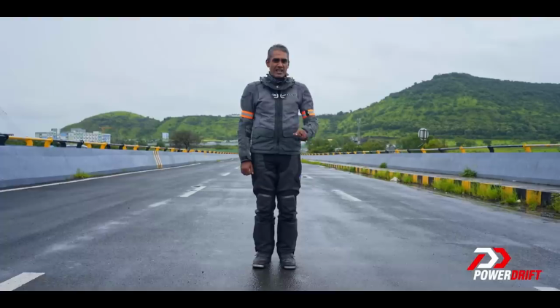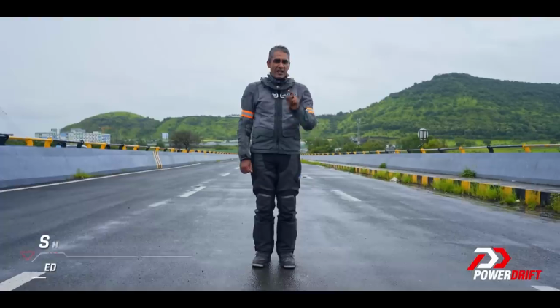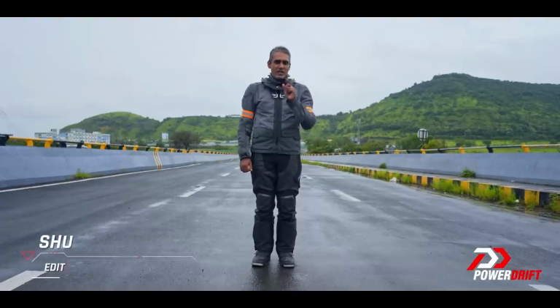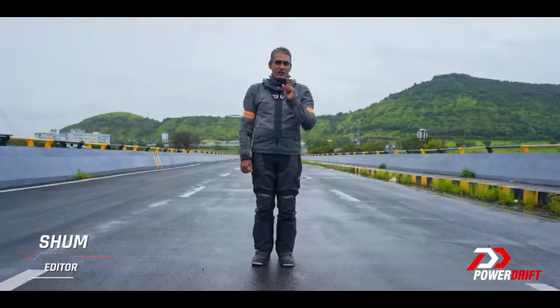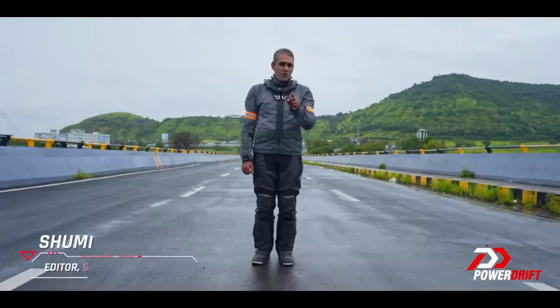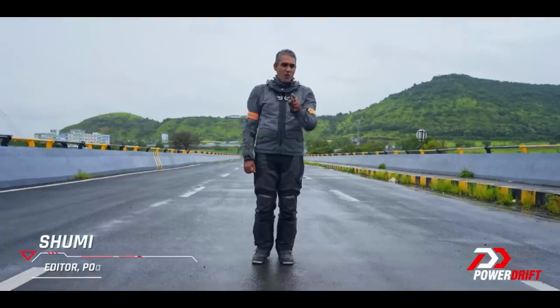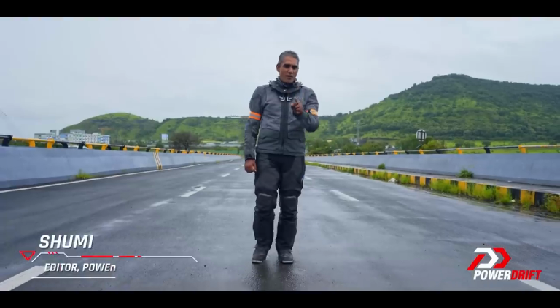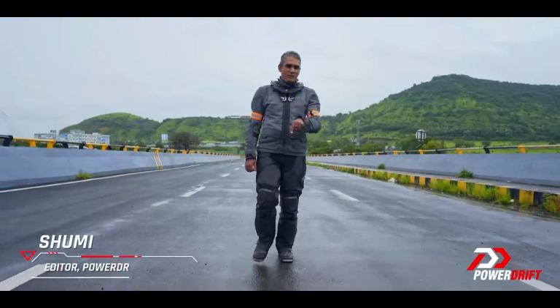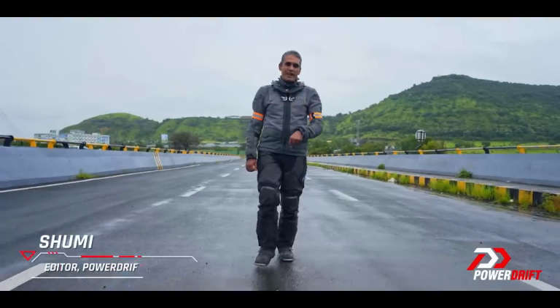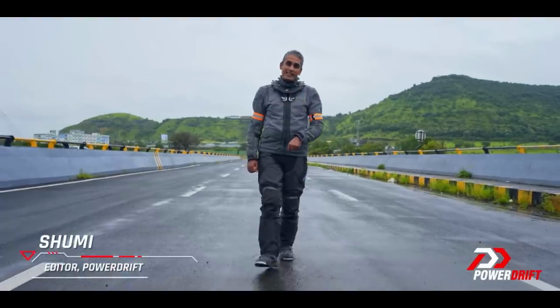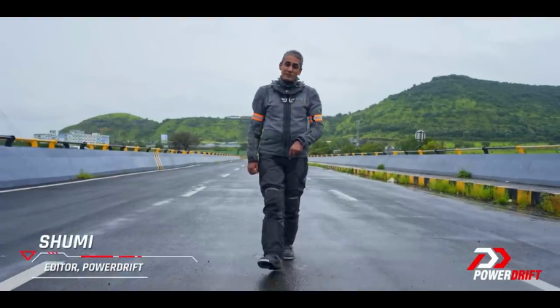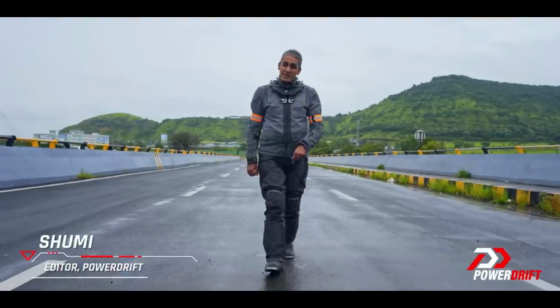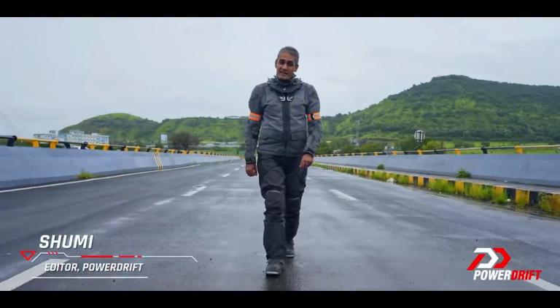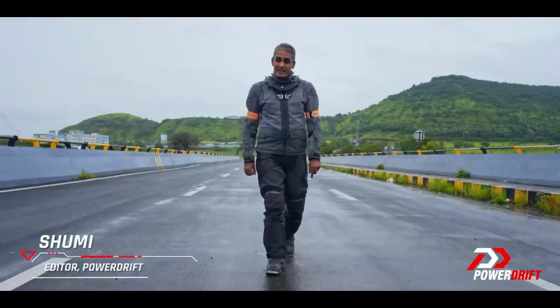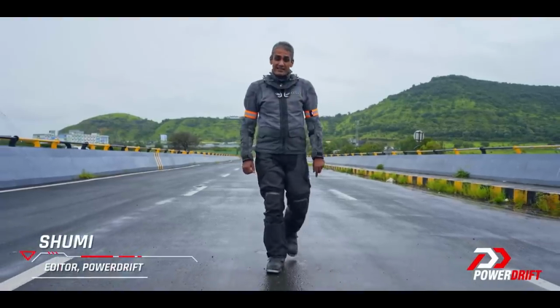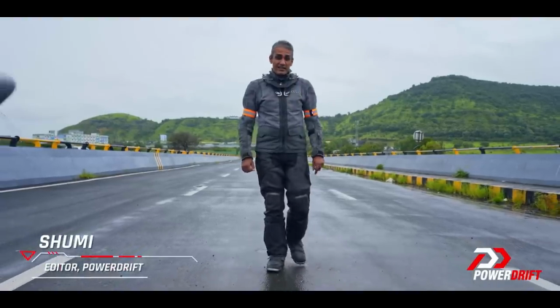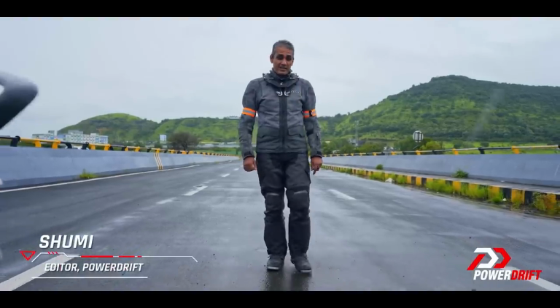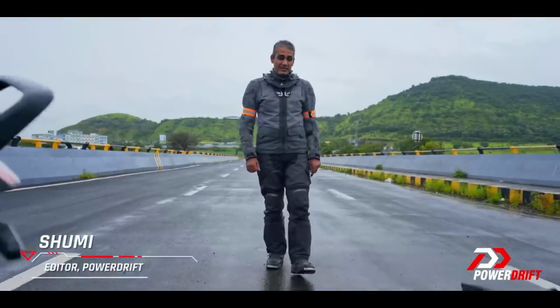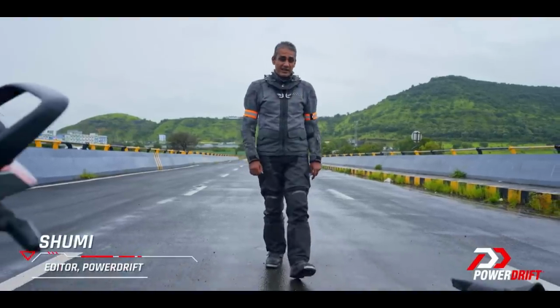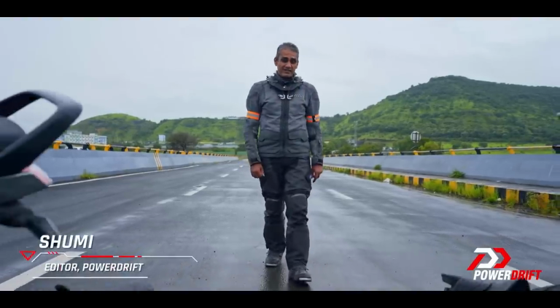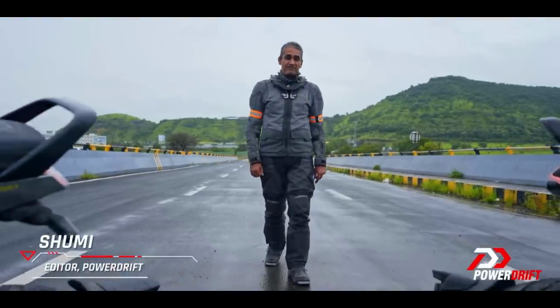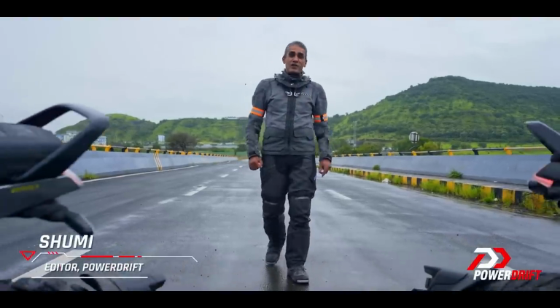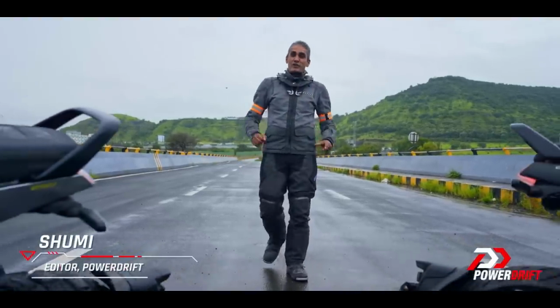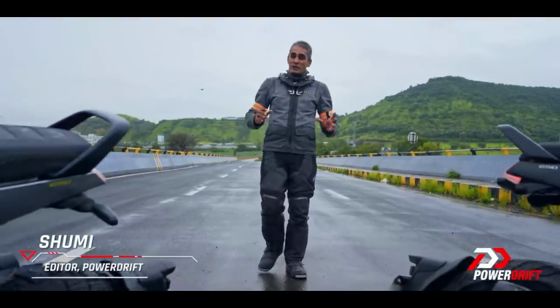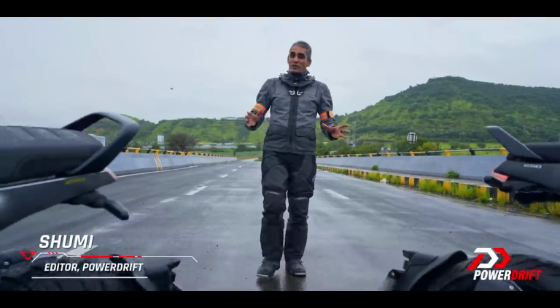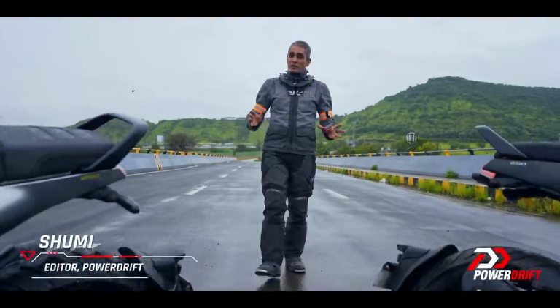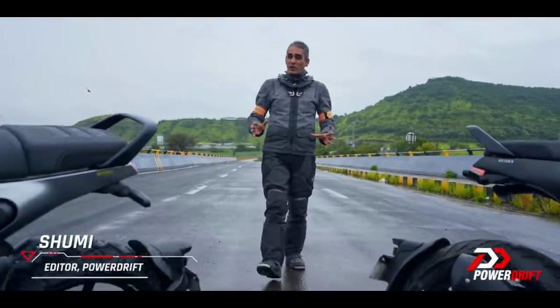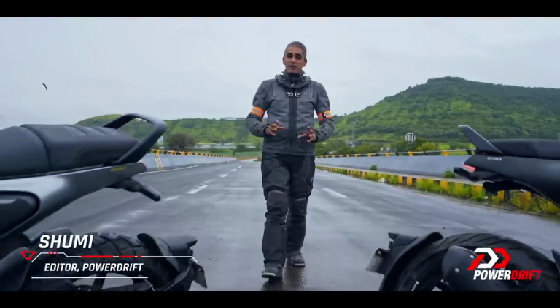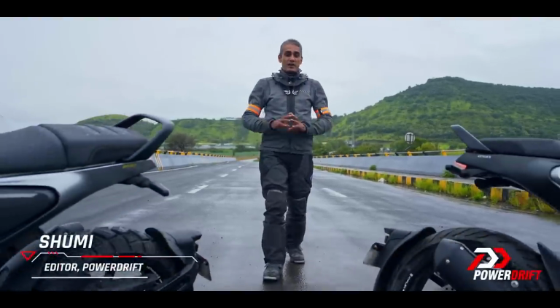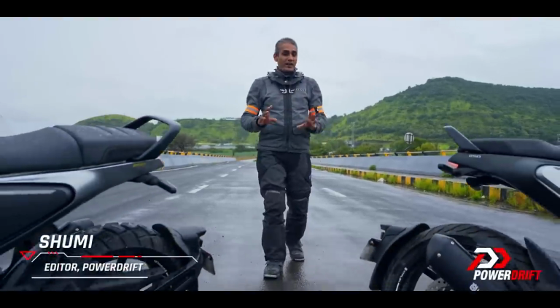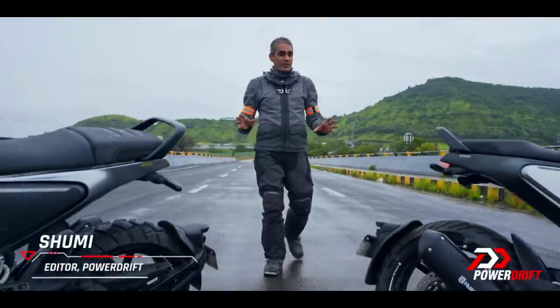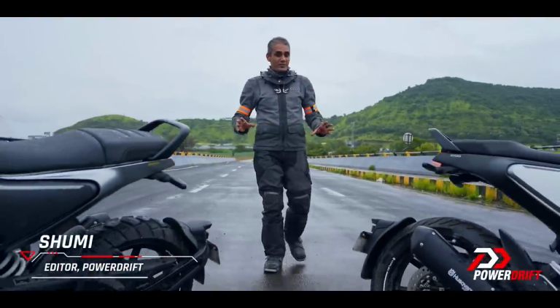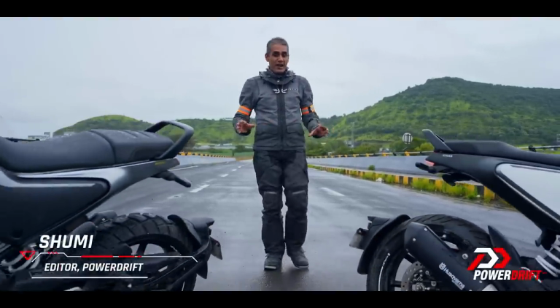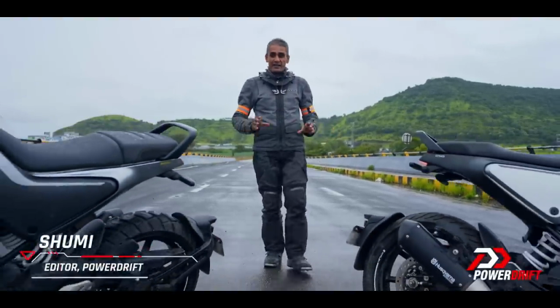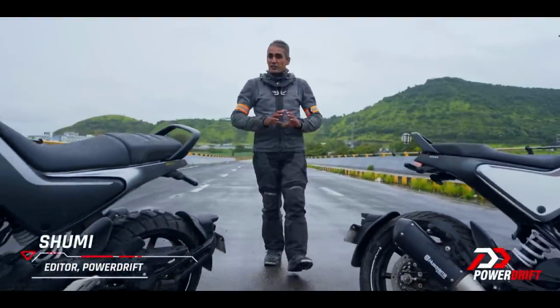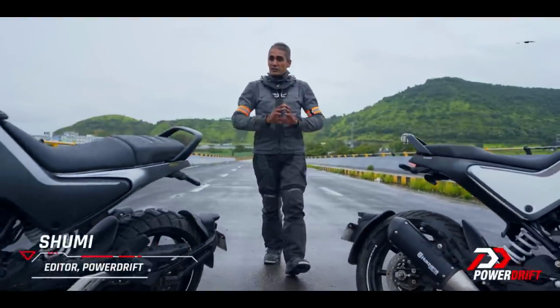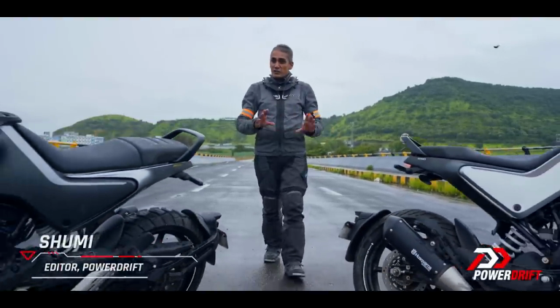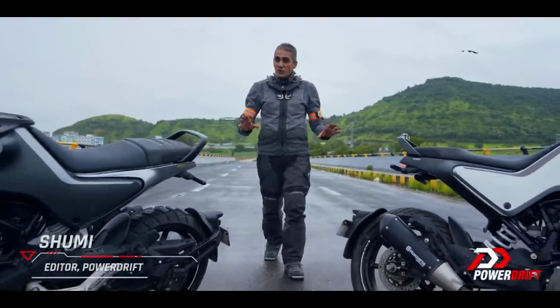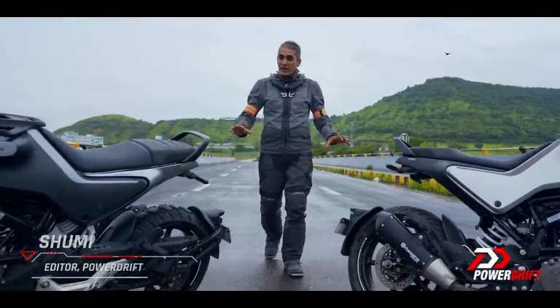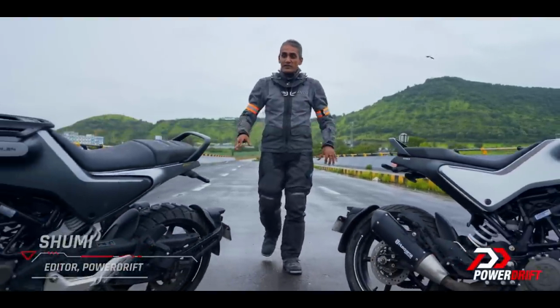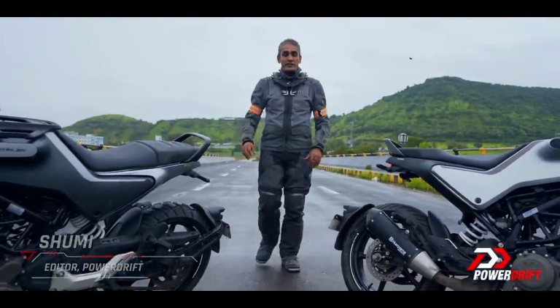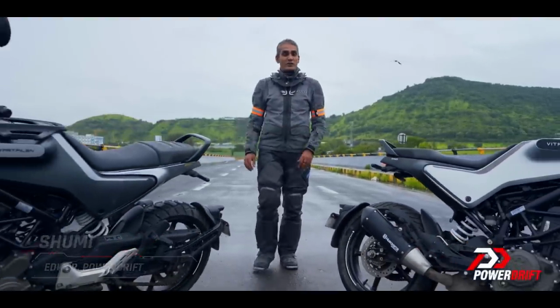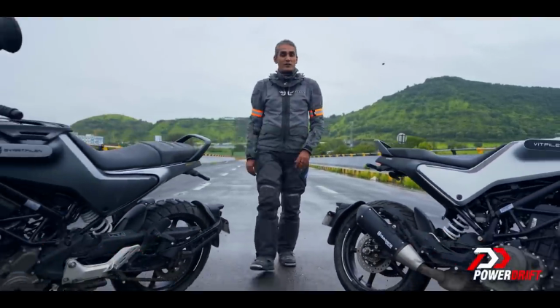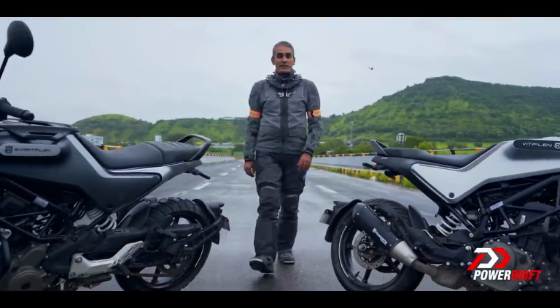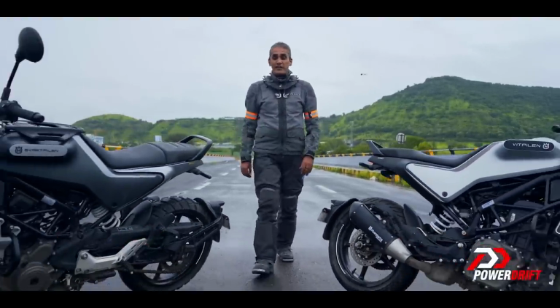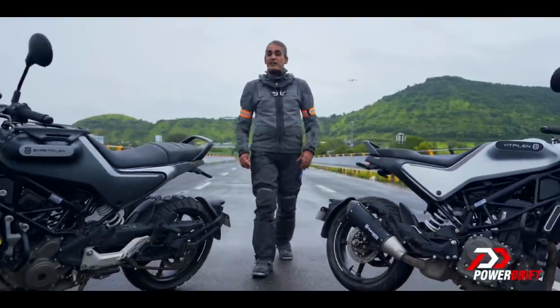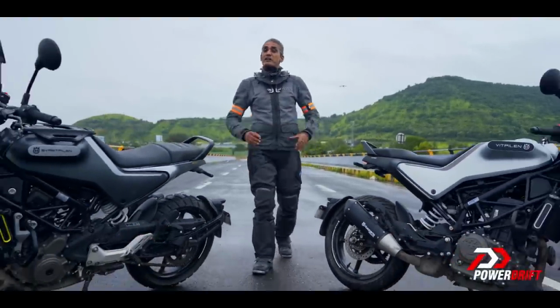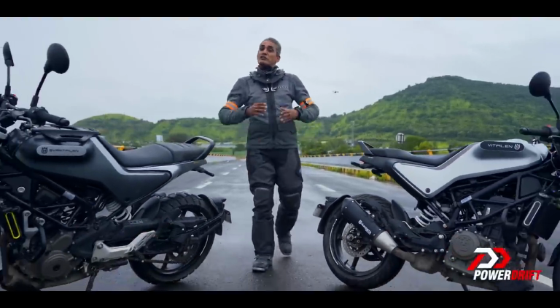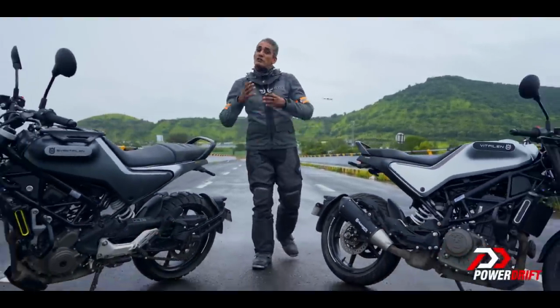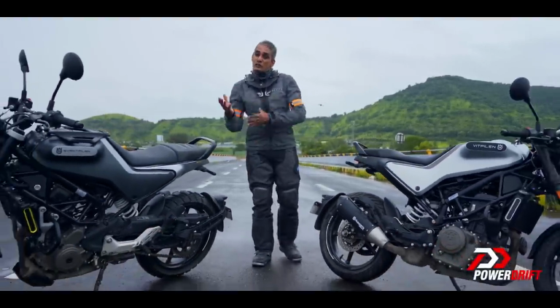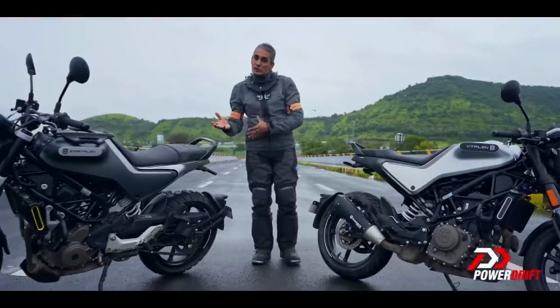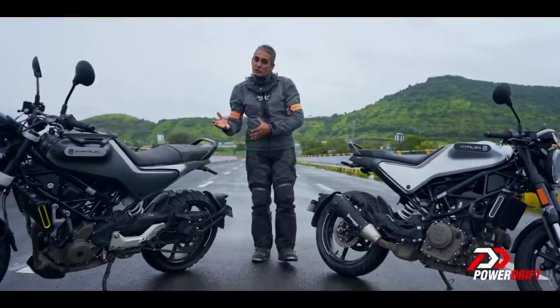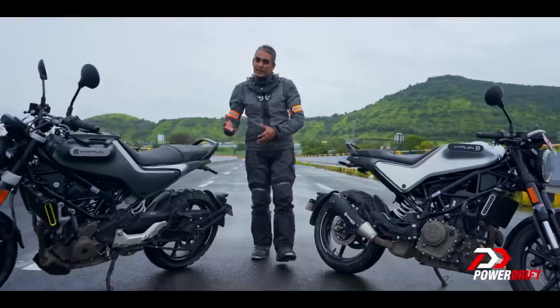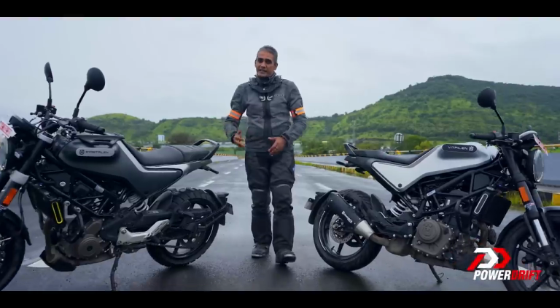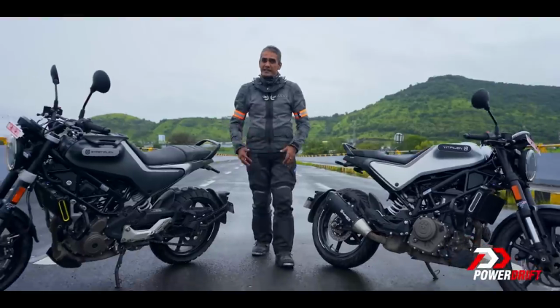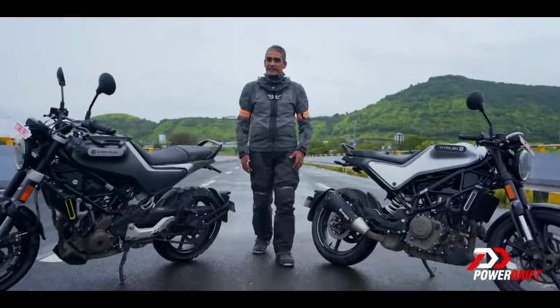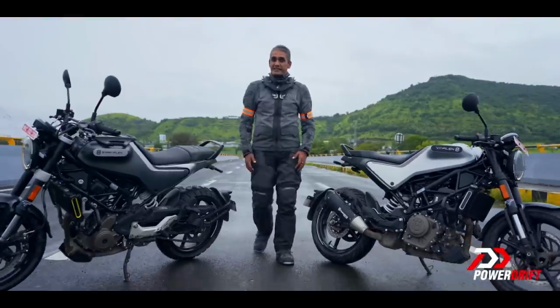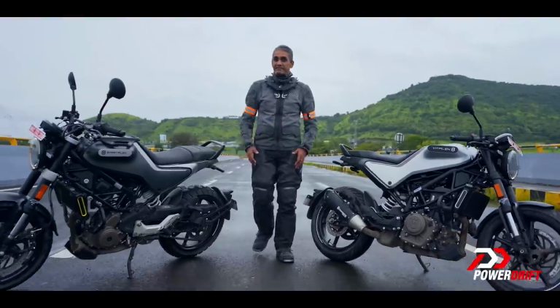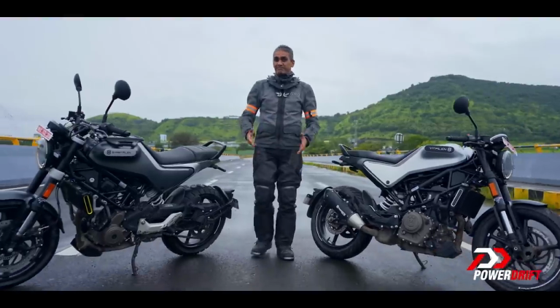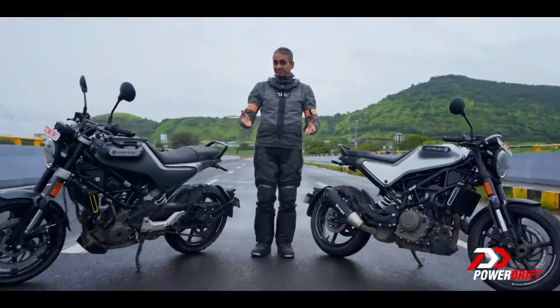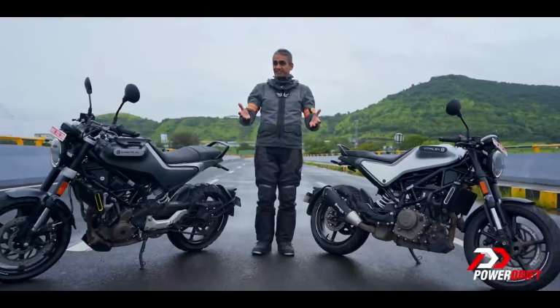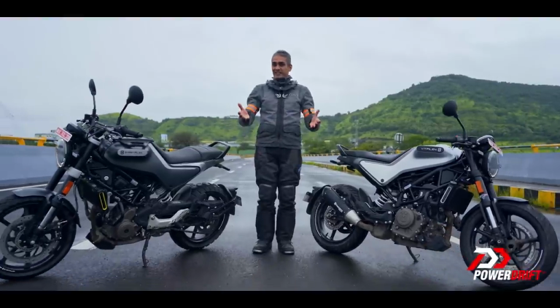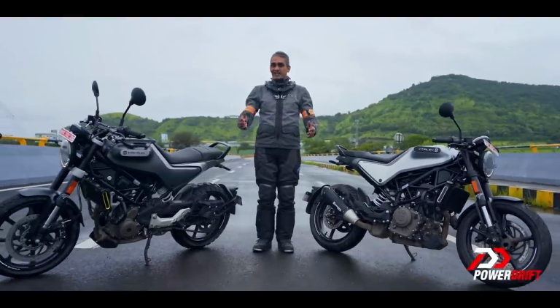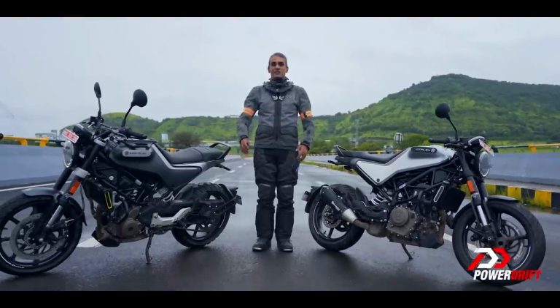You know one brand that's made like a gun, right? Today we're talking about another brand, a new entrant into India that used to make guns.